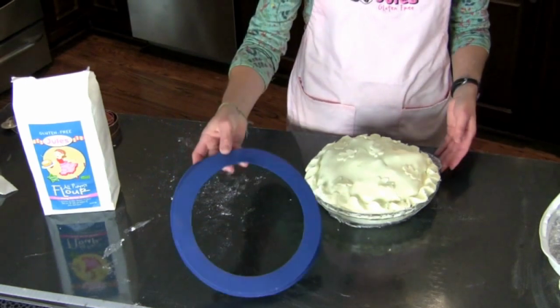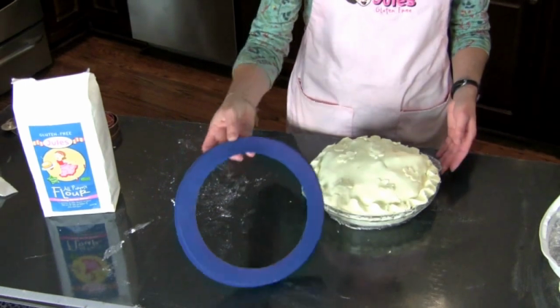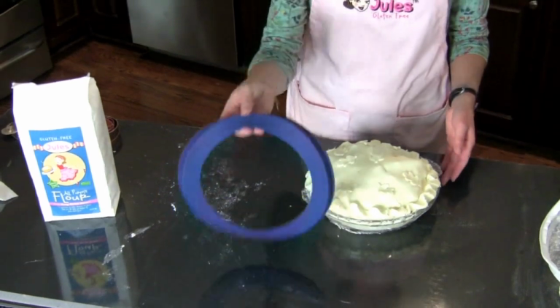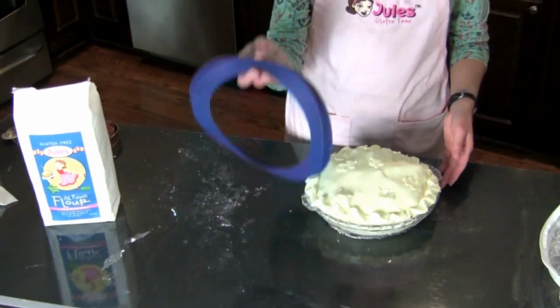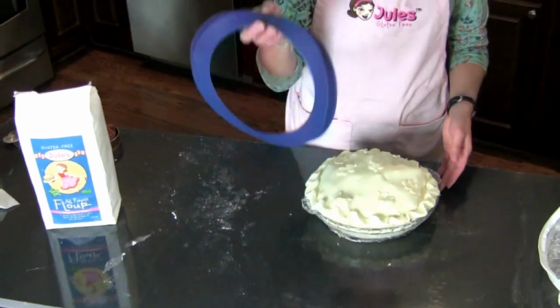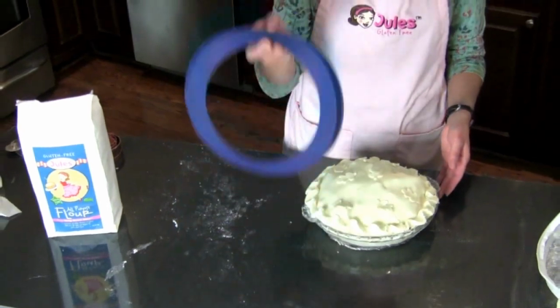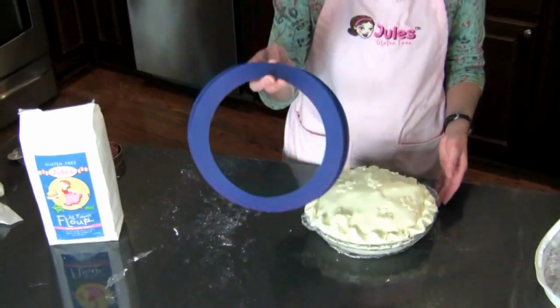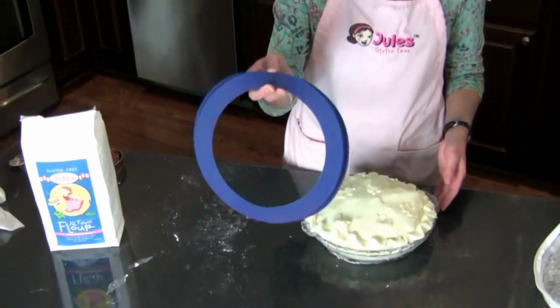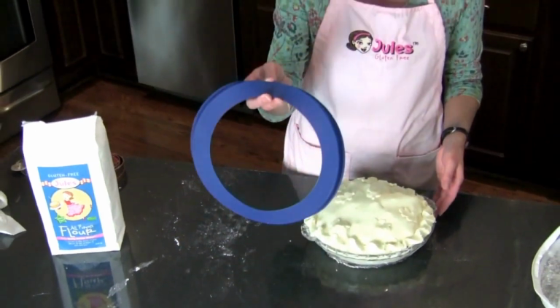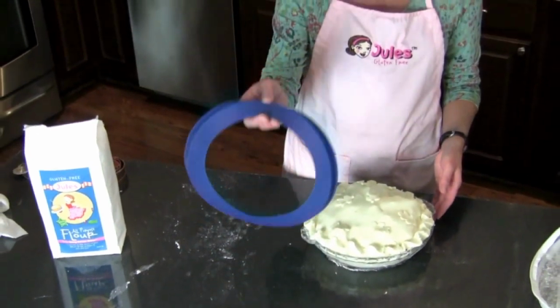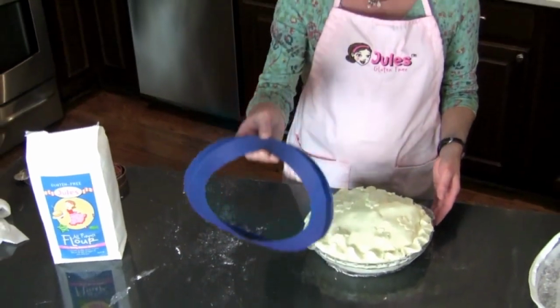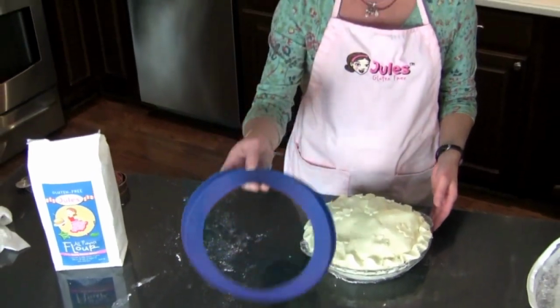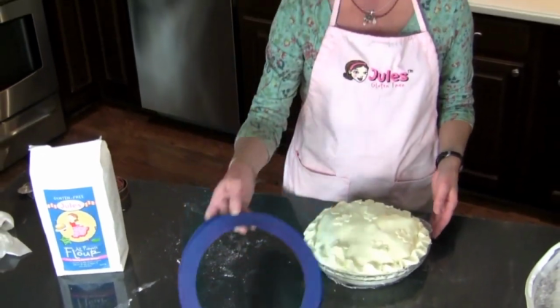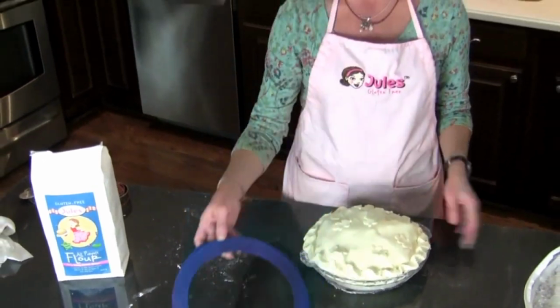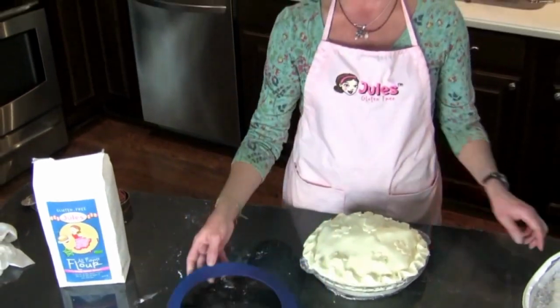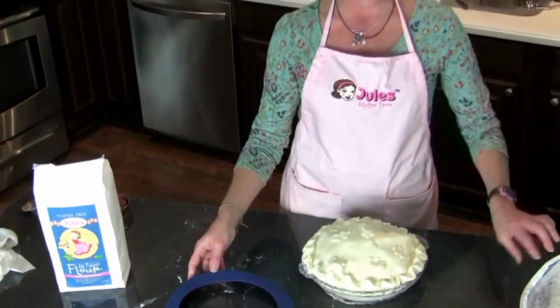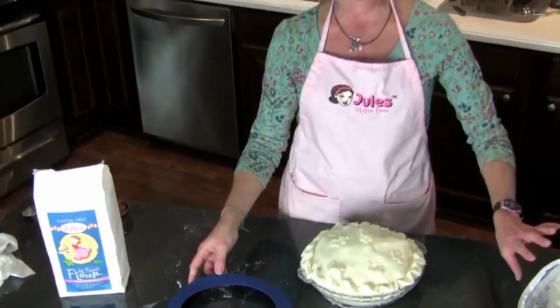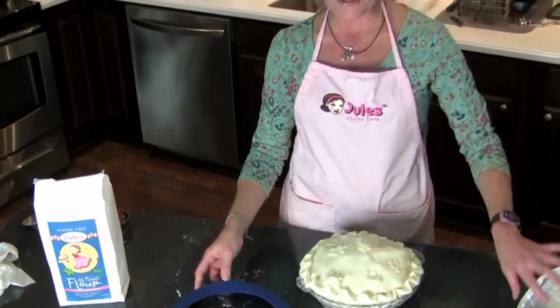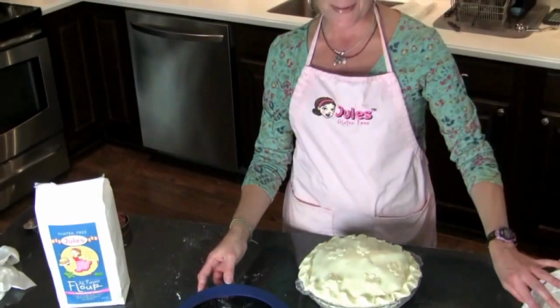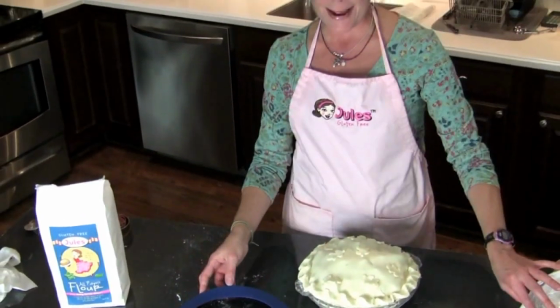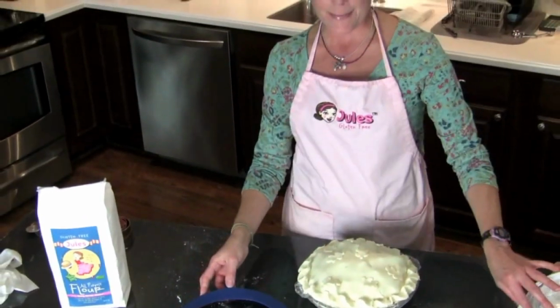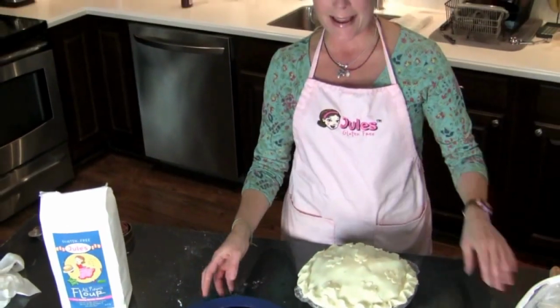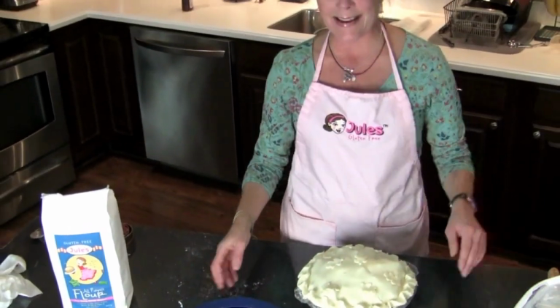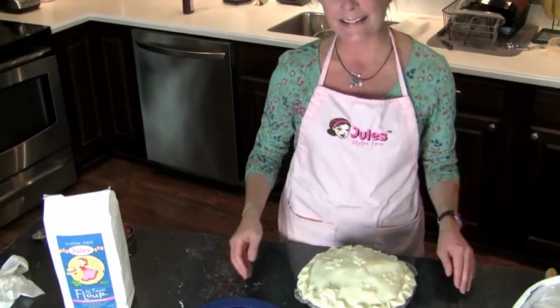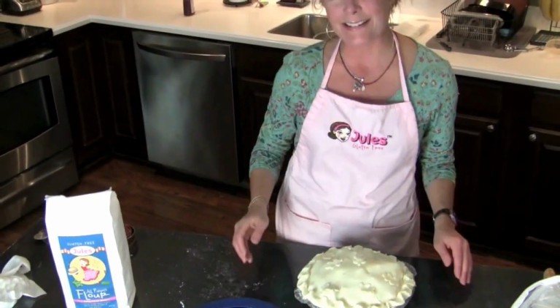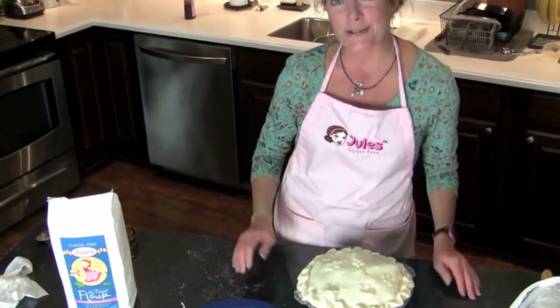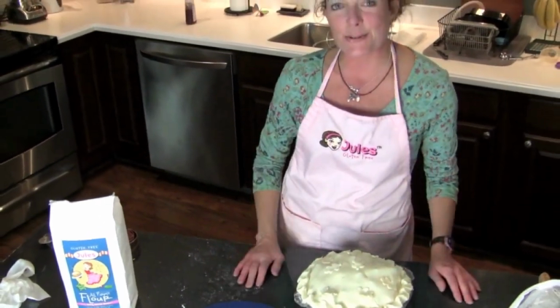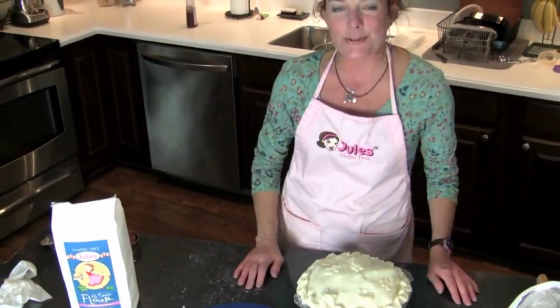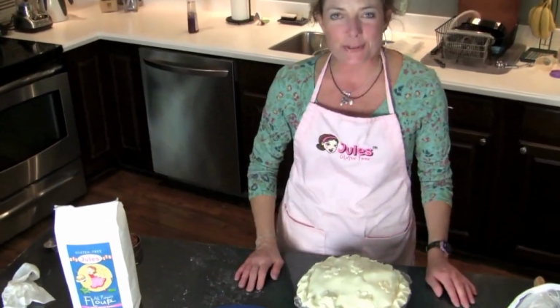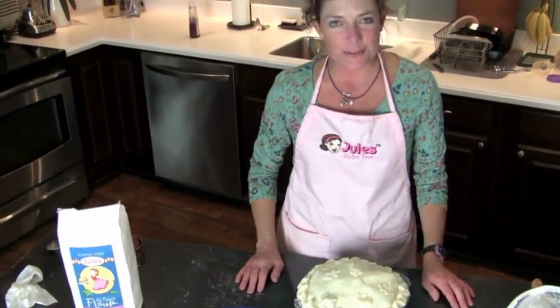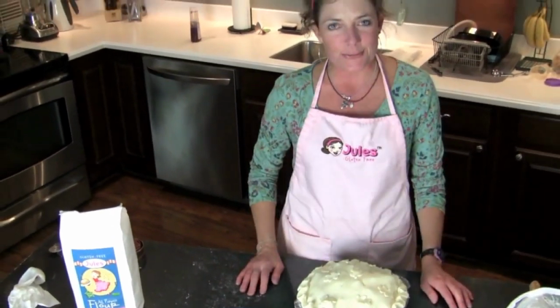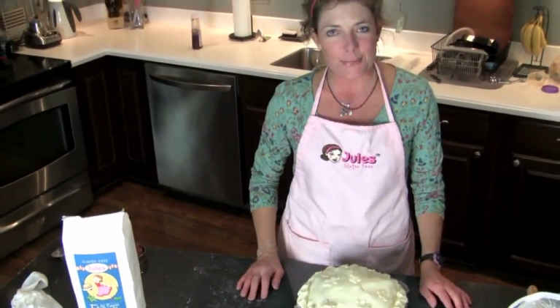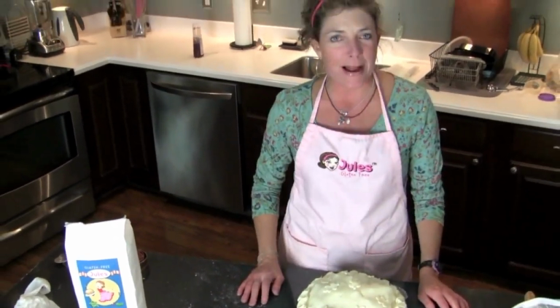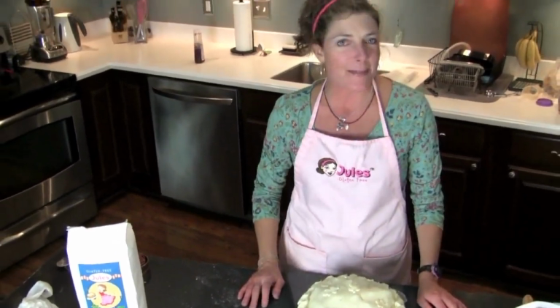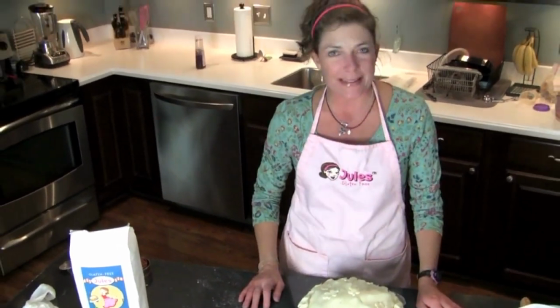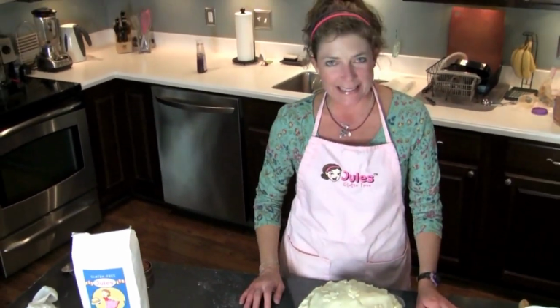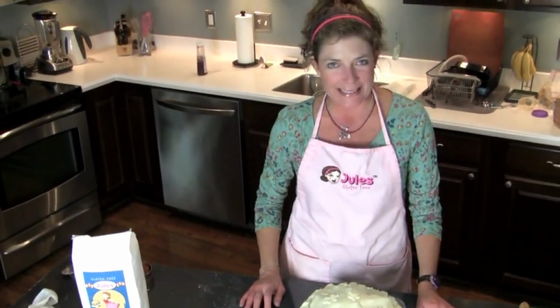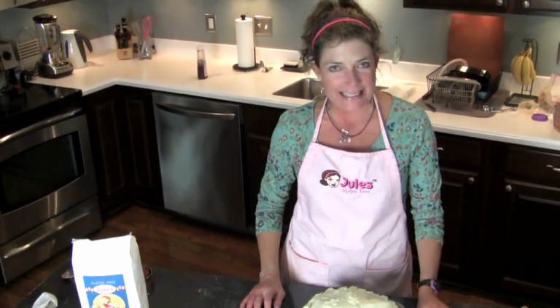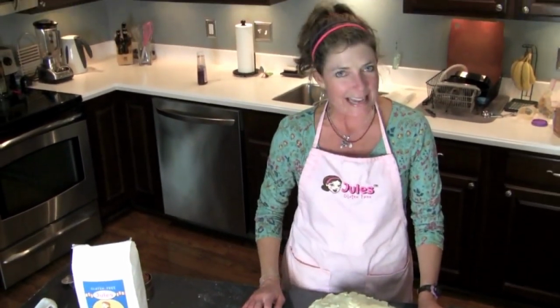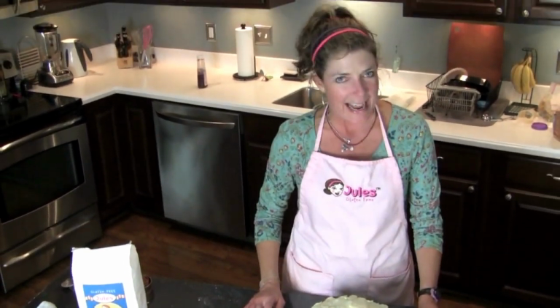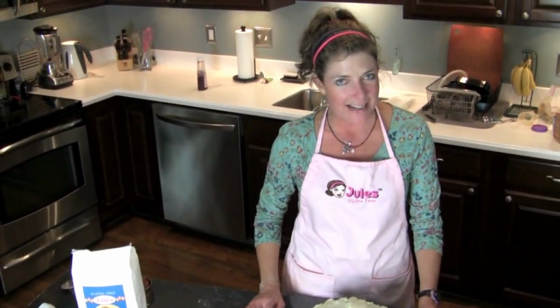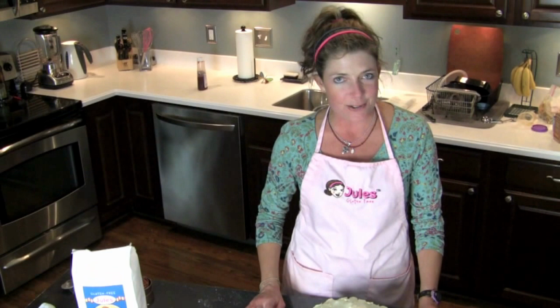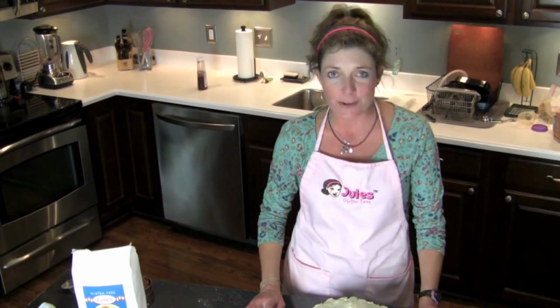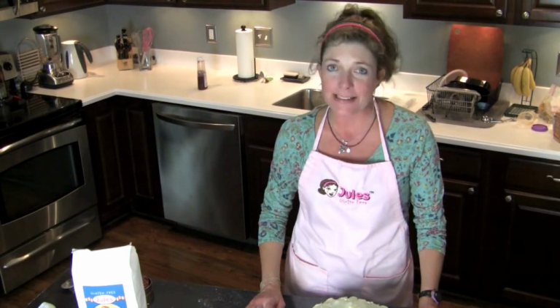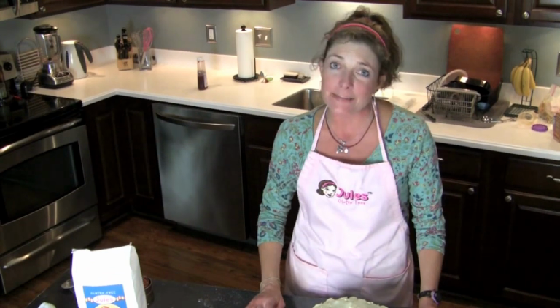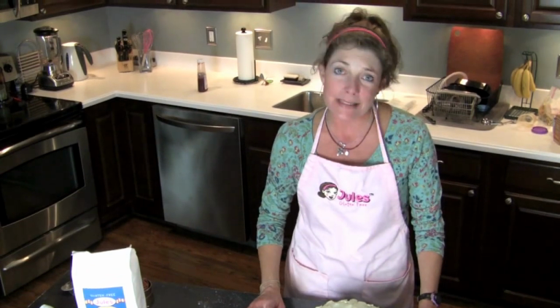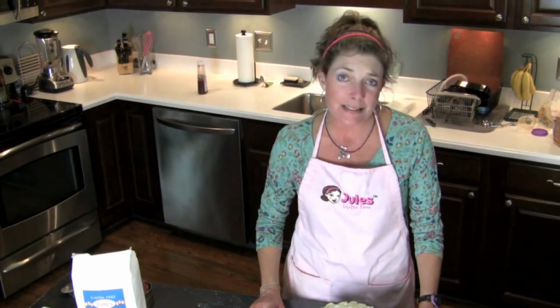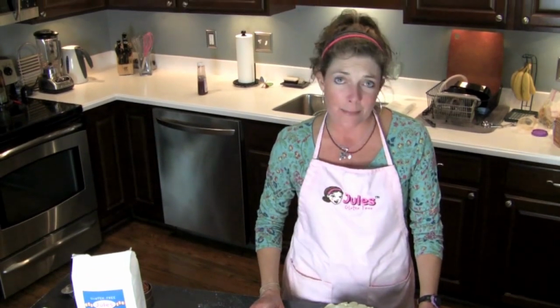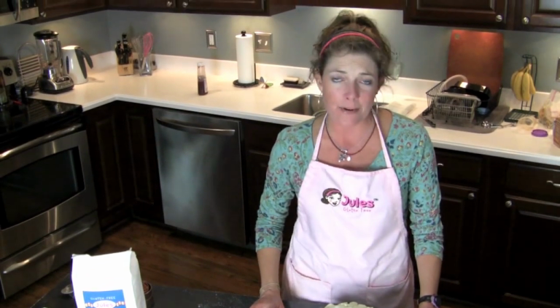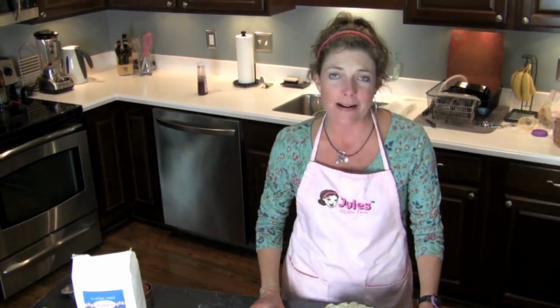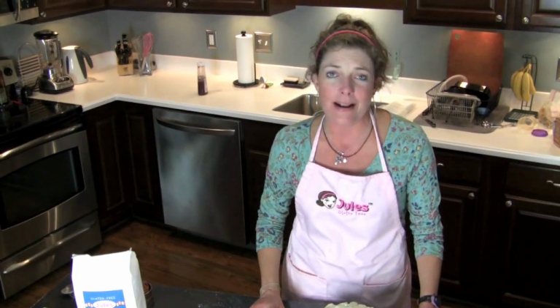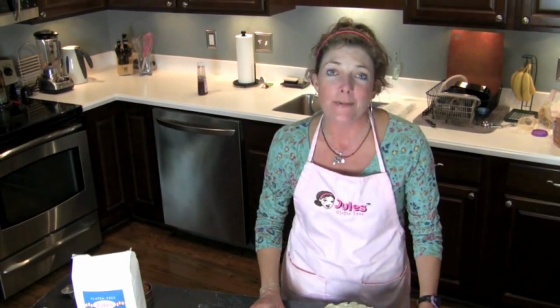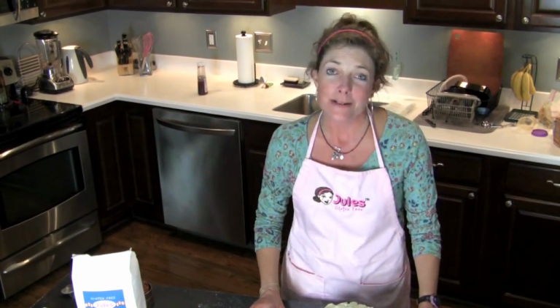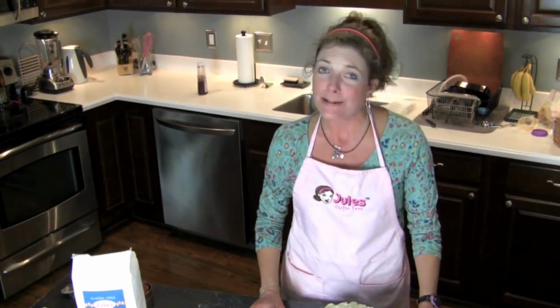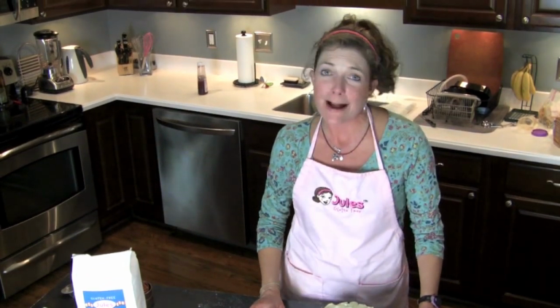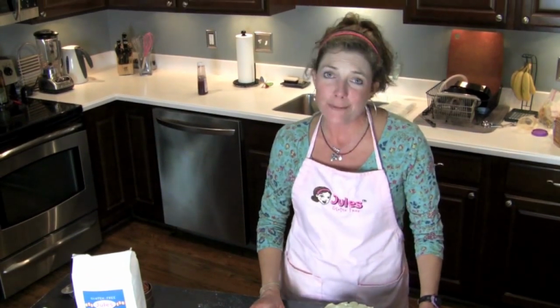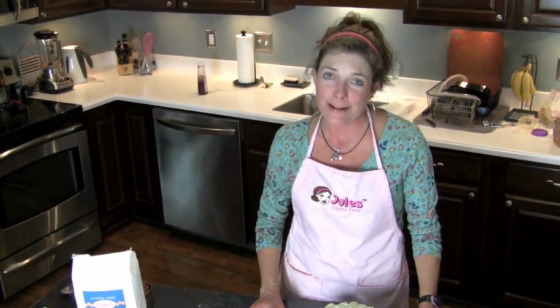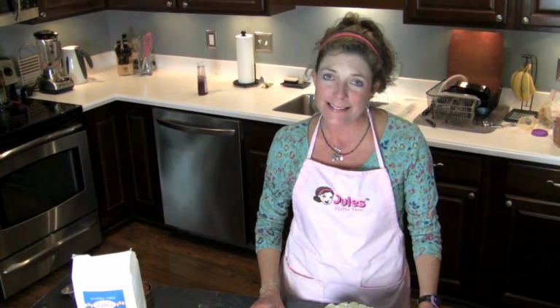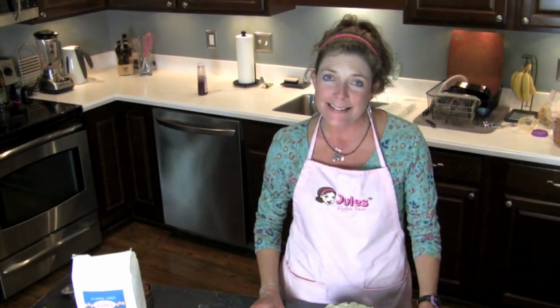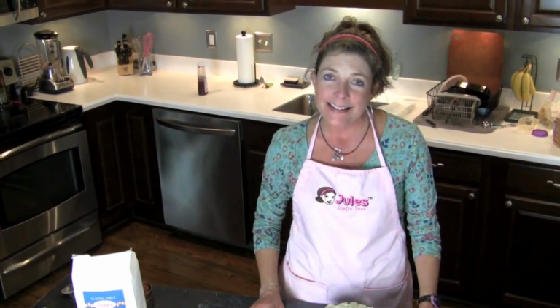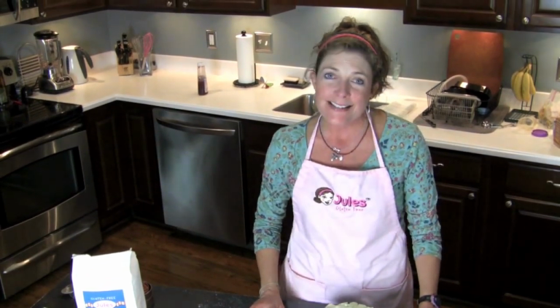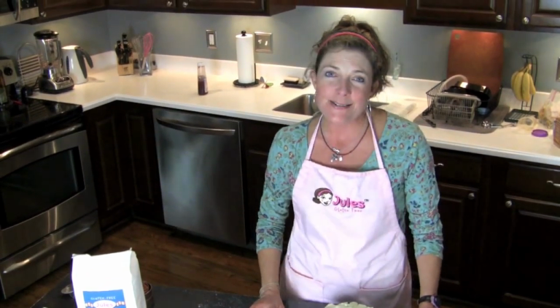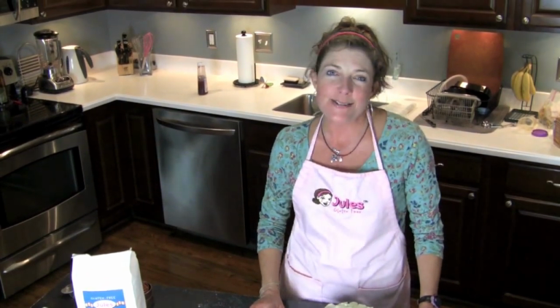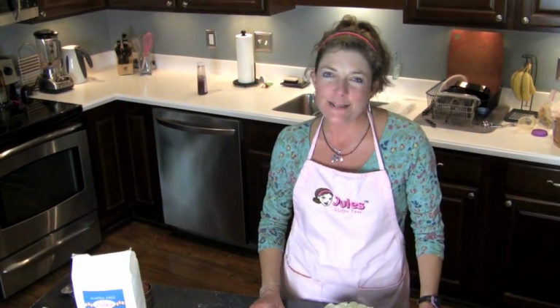So grab your pie shield and your pie bag in your Jules Gluten-Free Pie Making Kit today. There's only a limited number and I want you to have one. So enjoy.